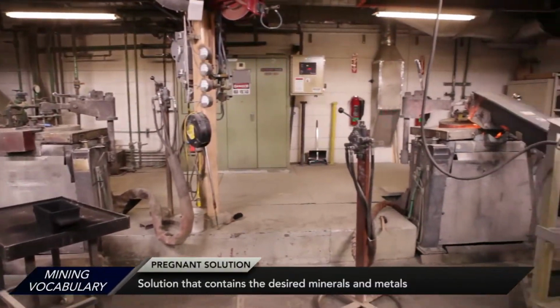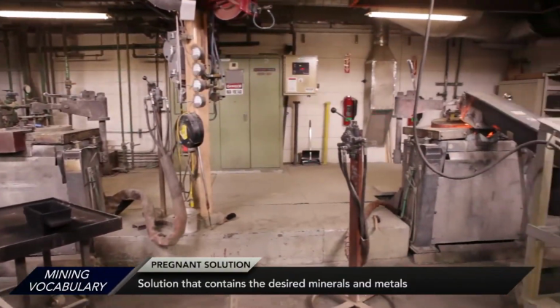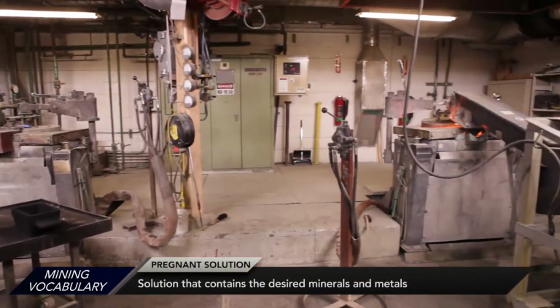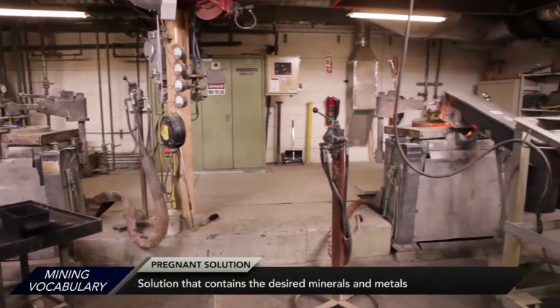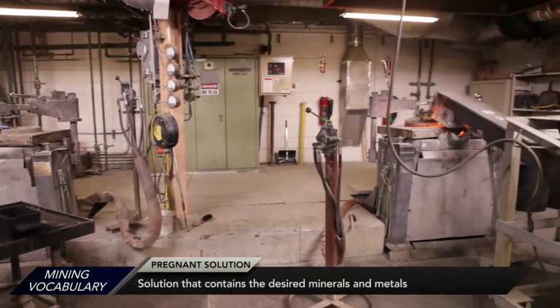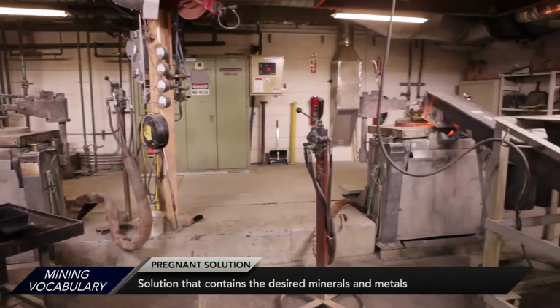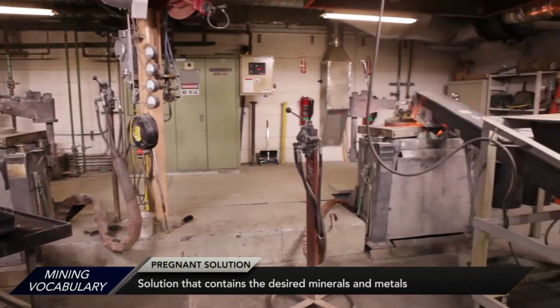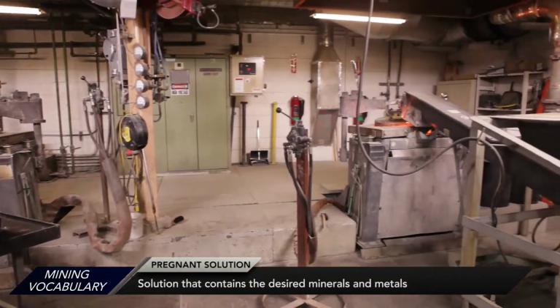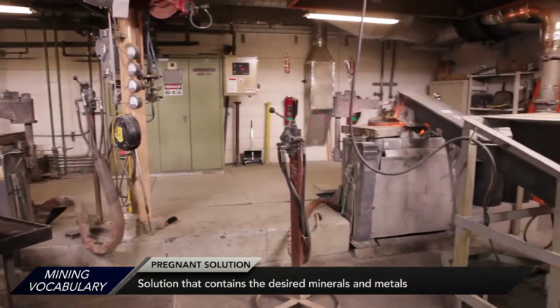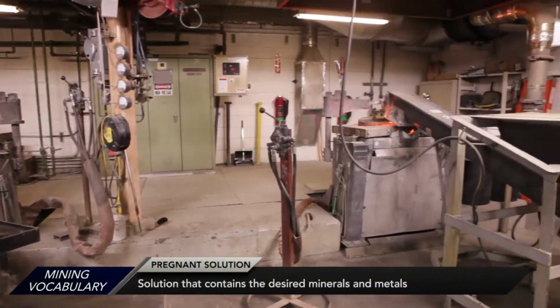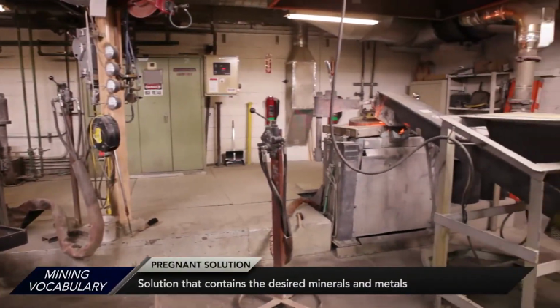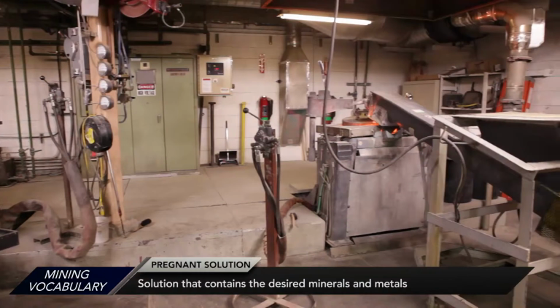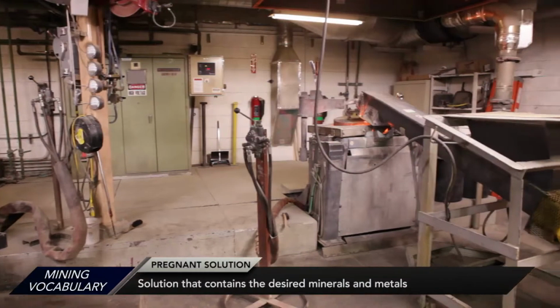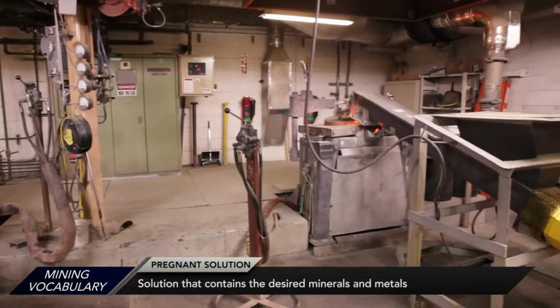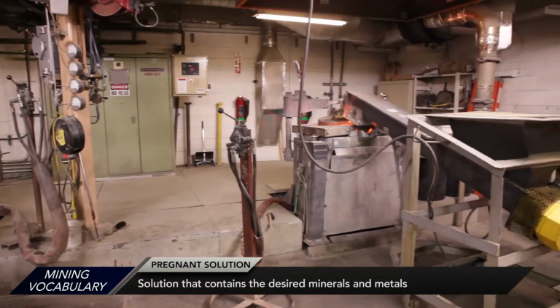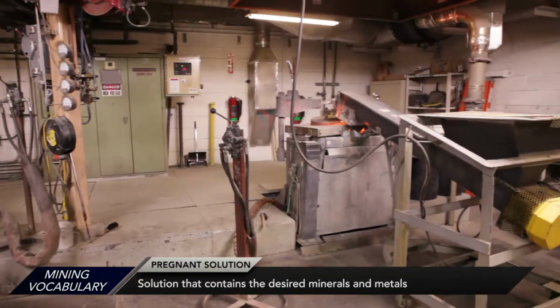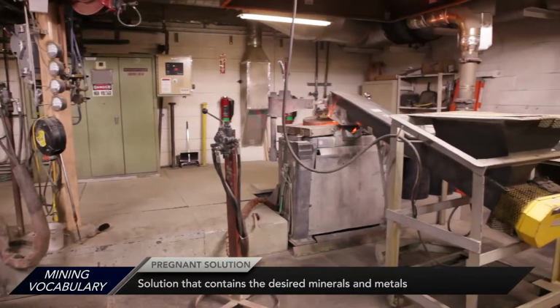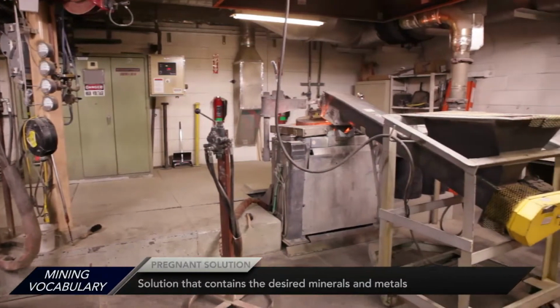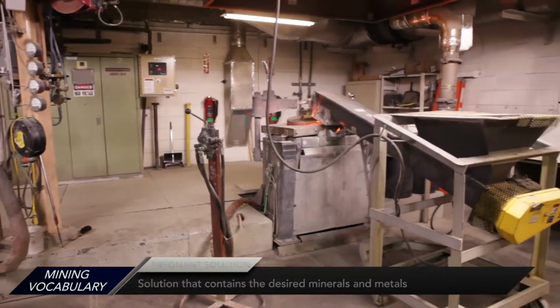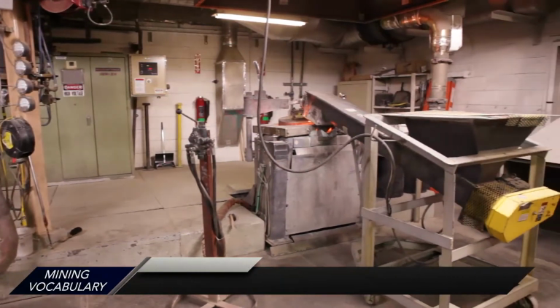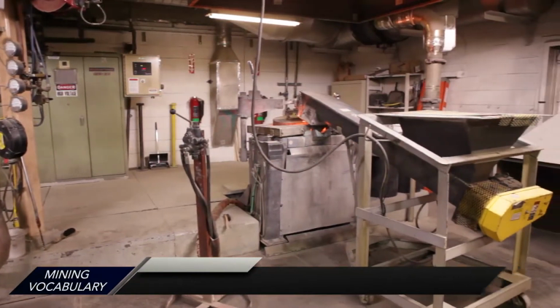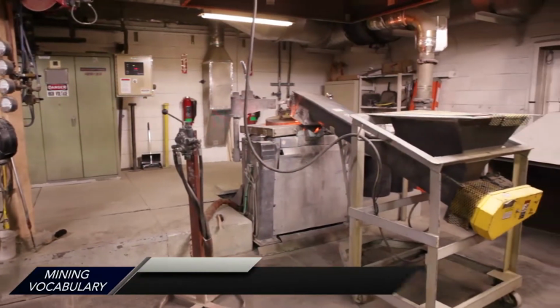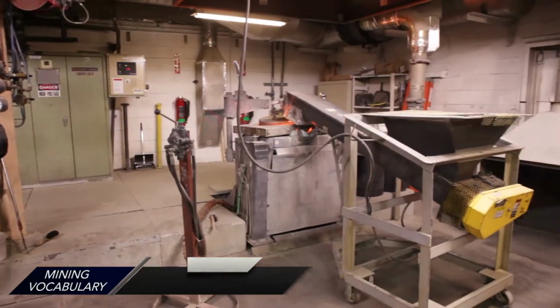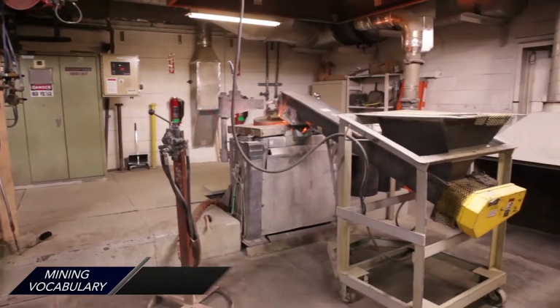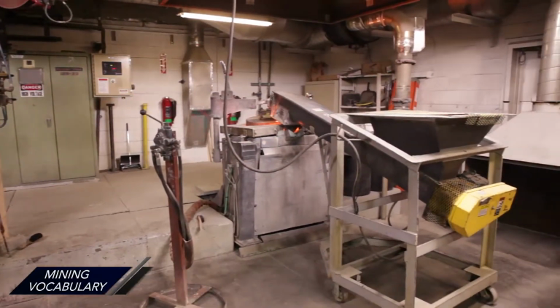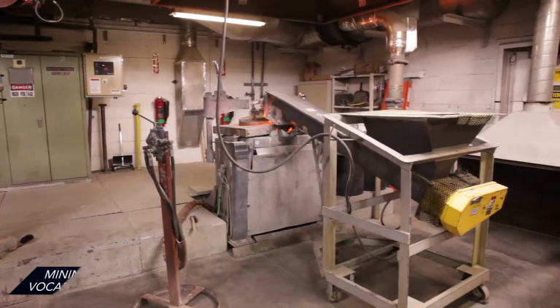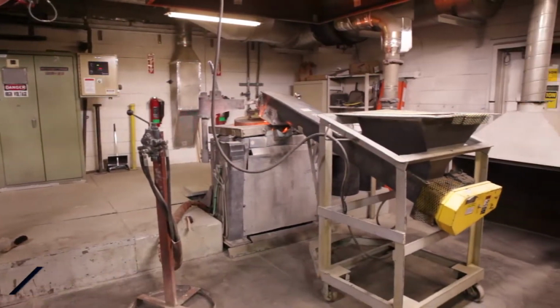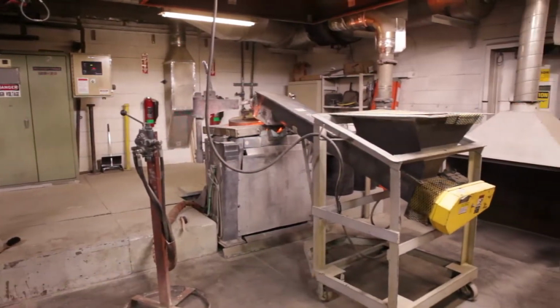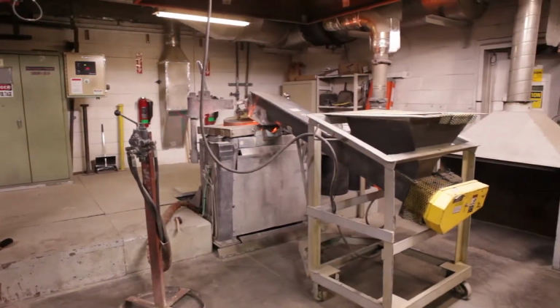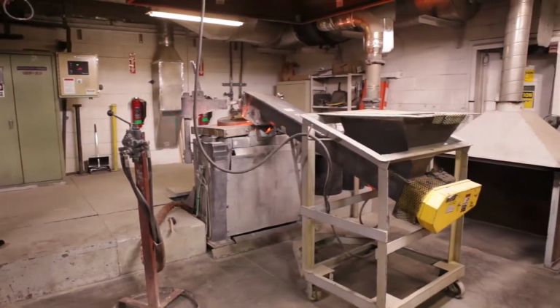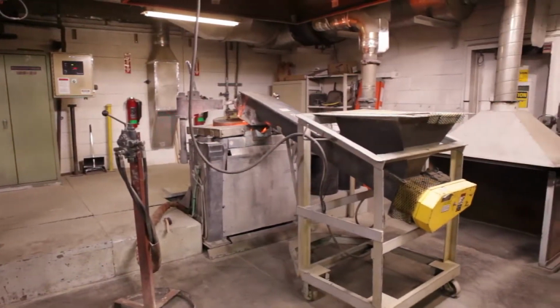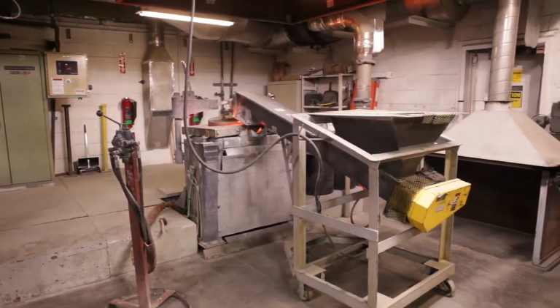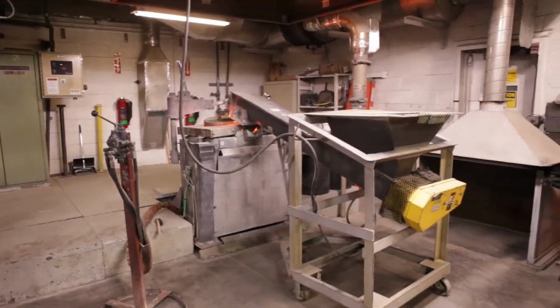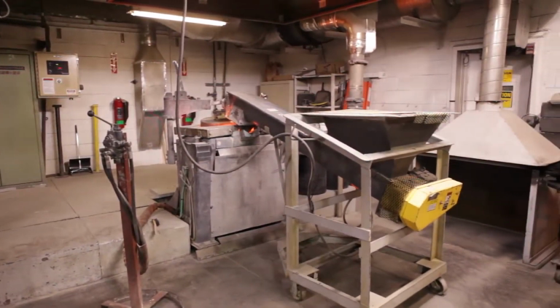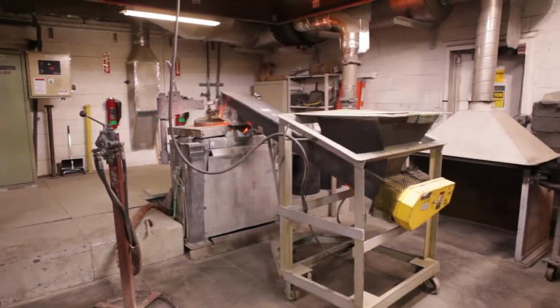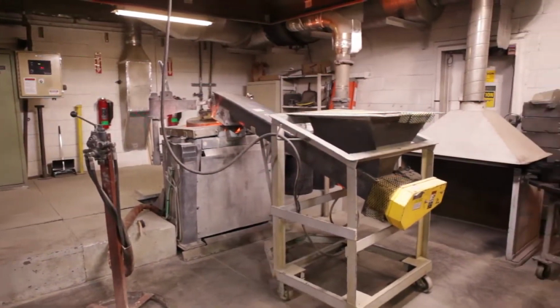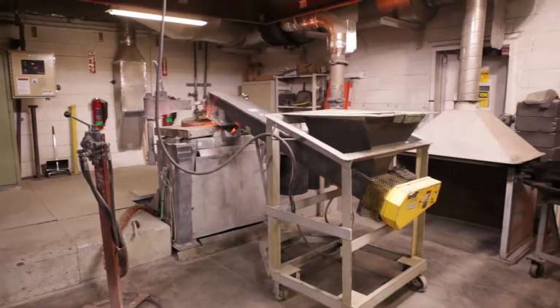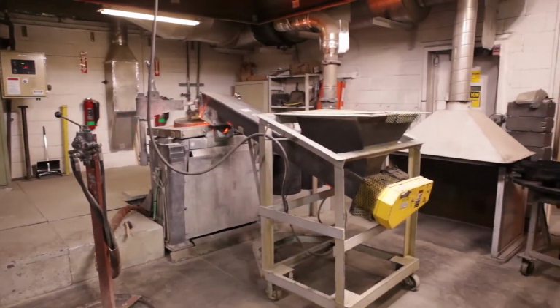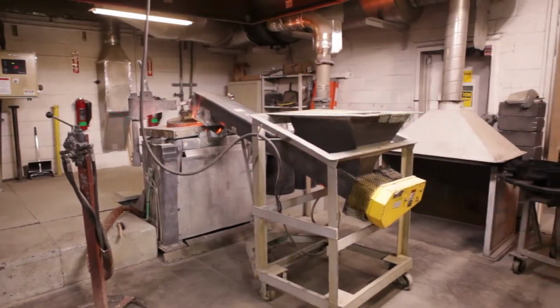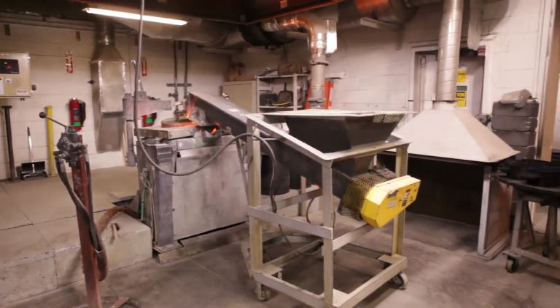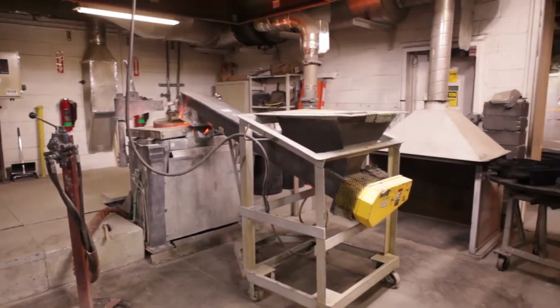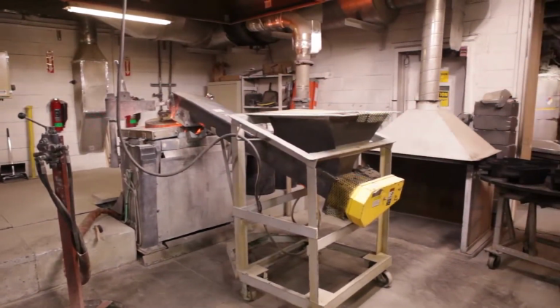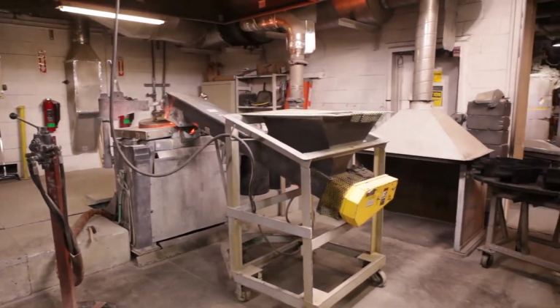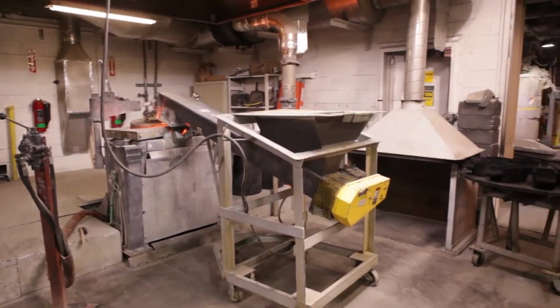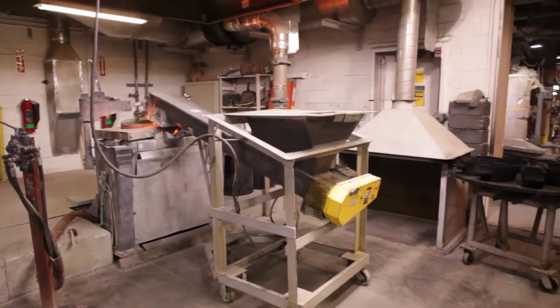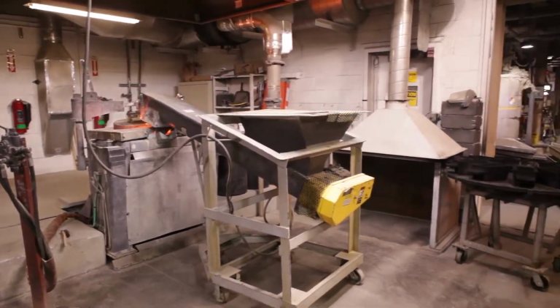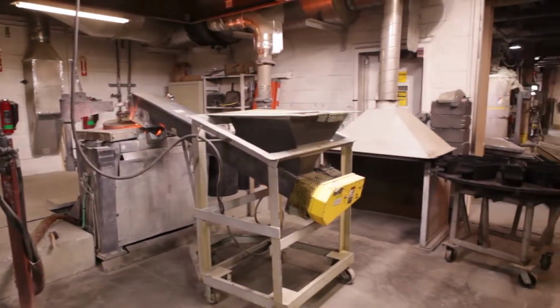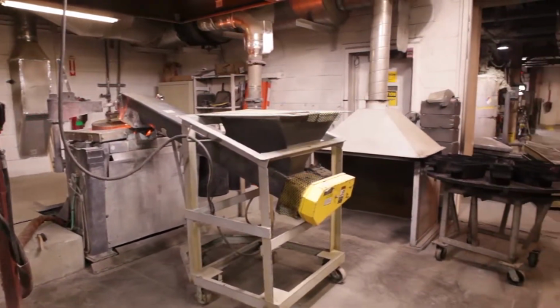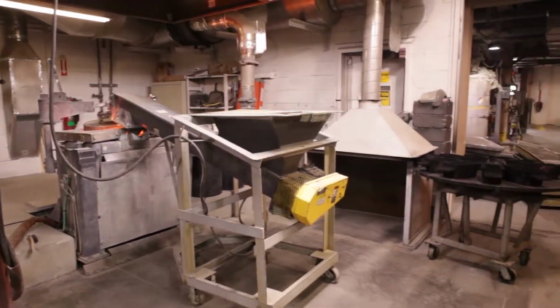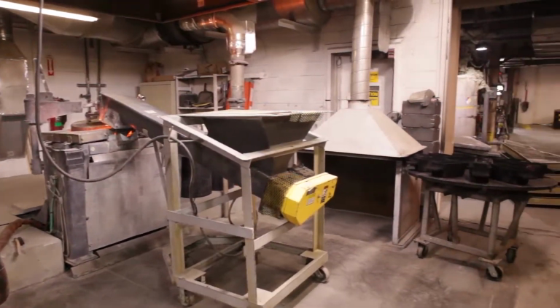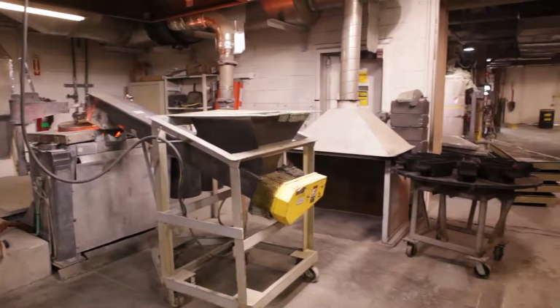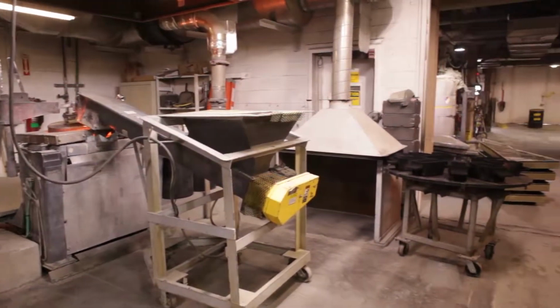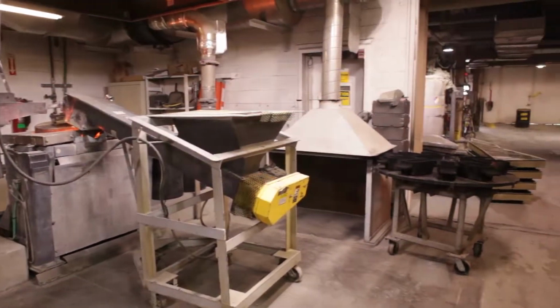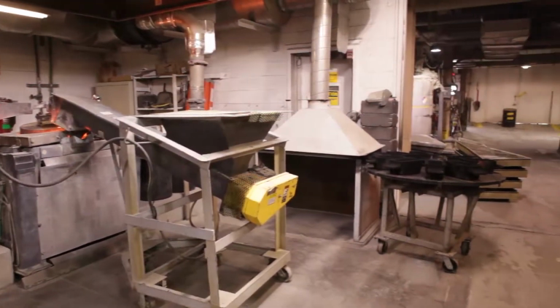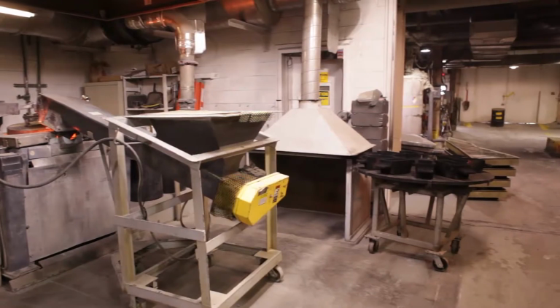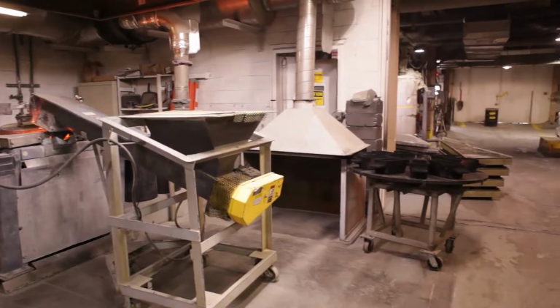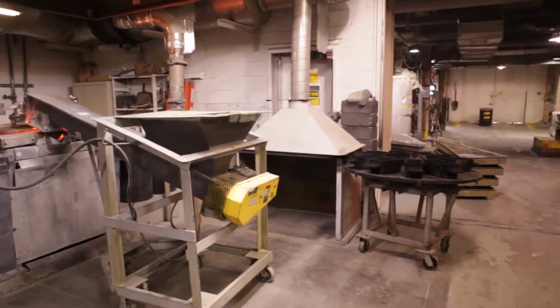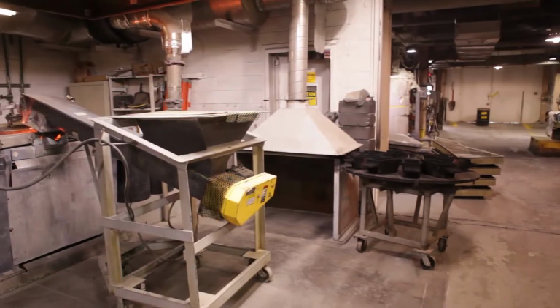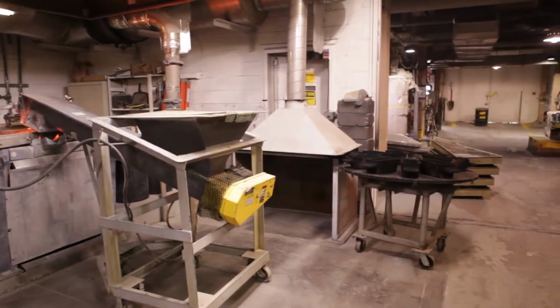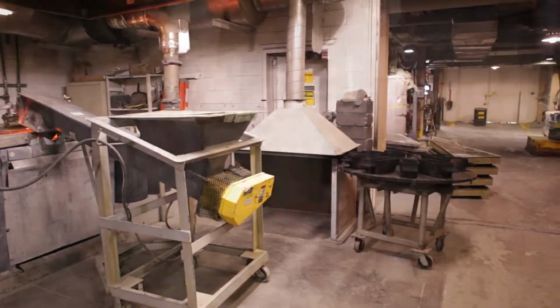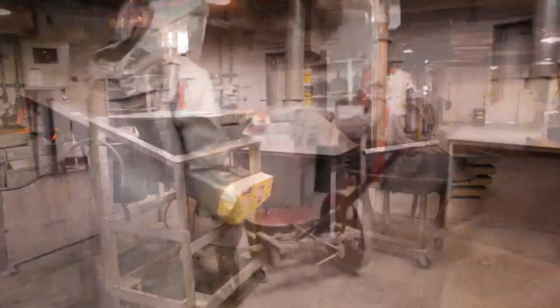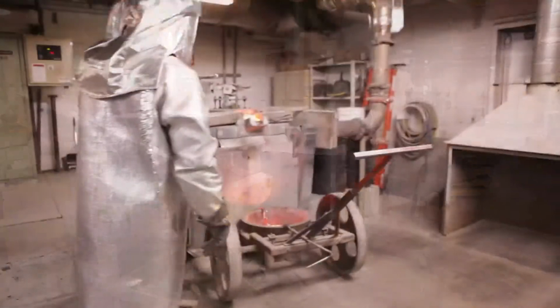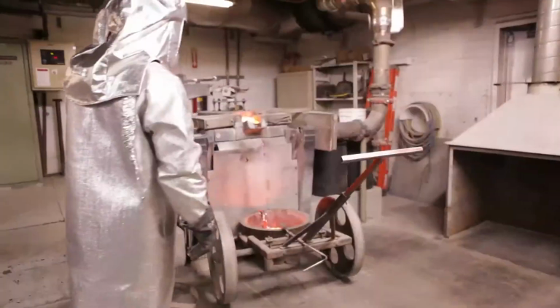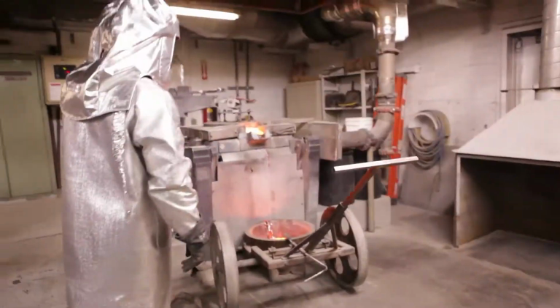Once the gold is plated onto the steel wool, it's washed off with a pressure washer. The resultant sludge is then run through a filter press.